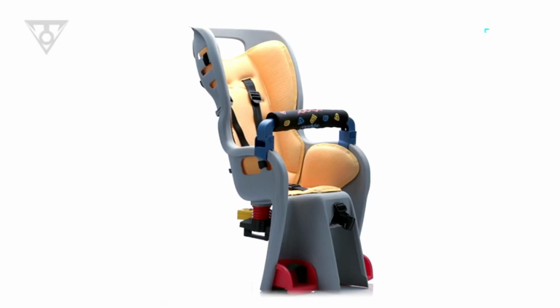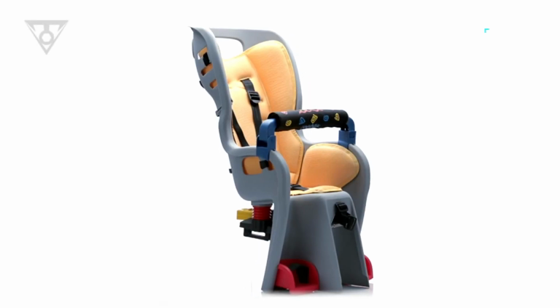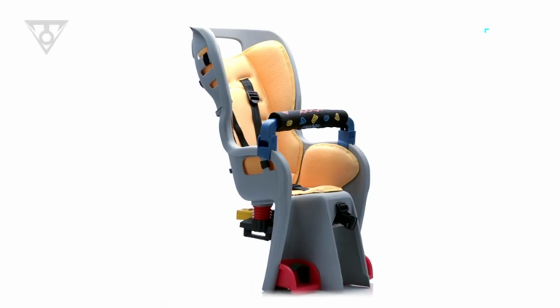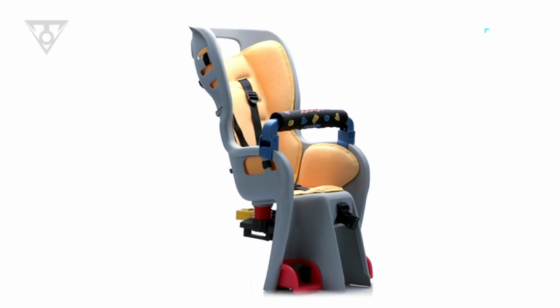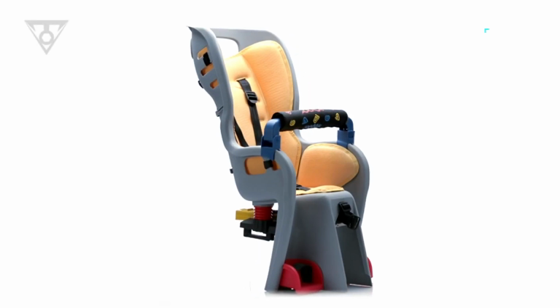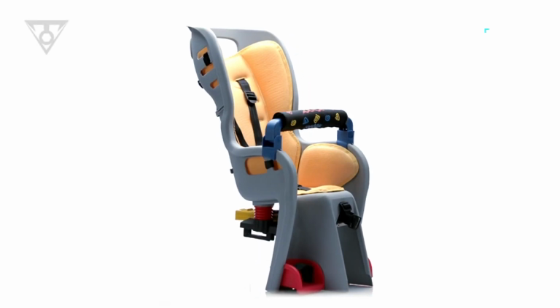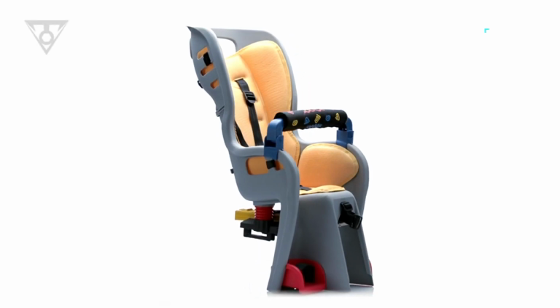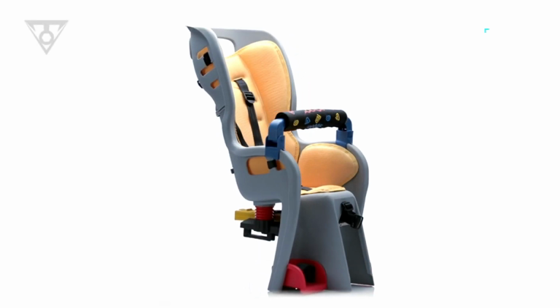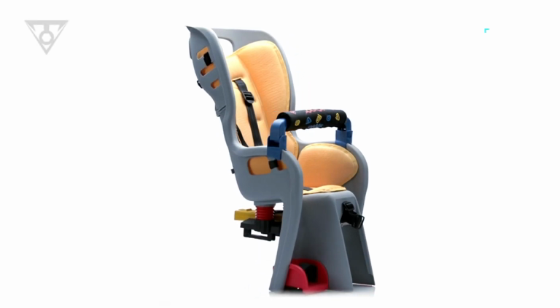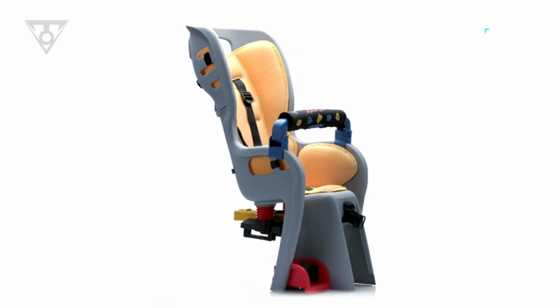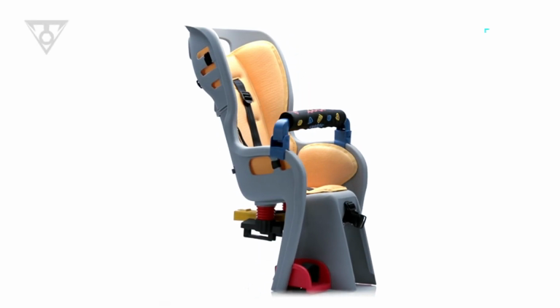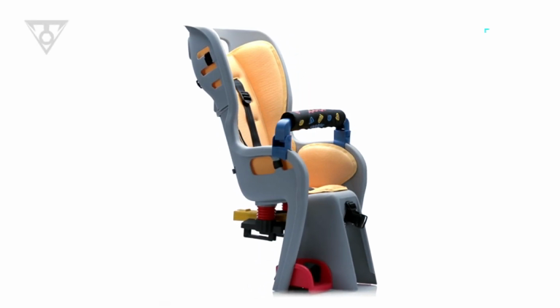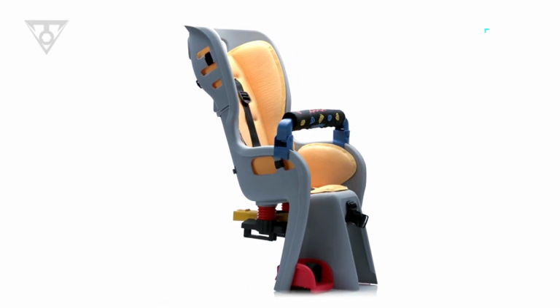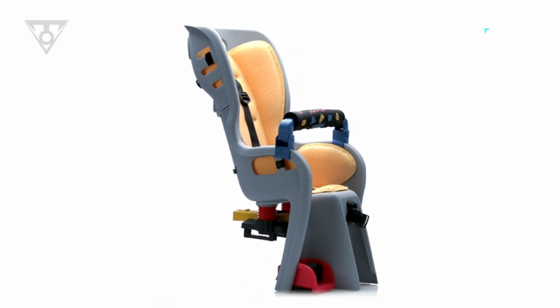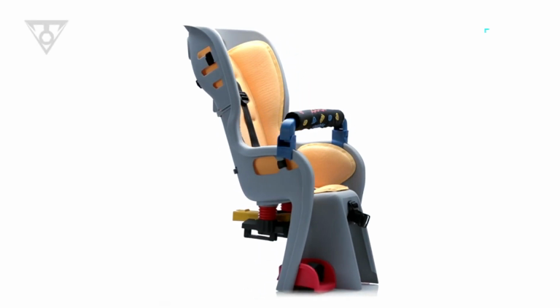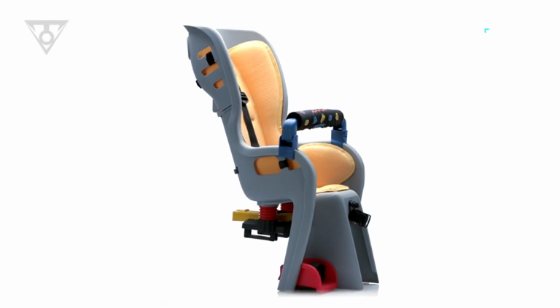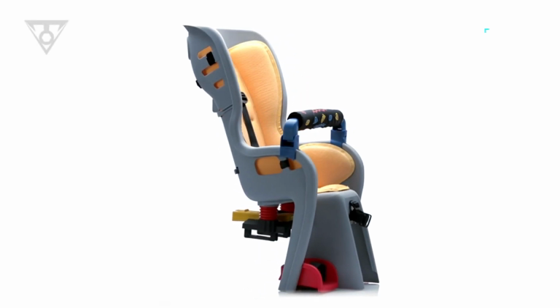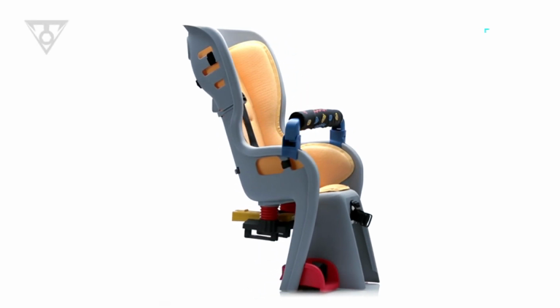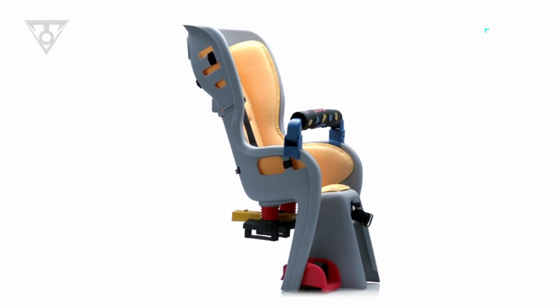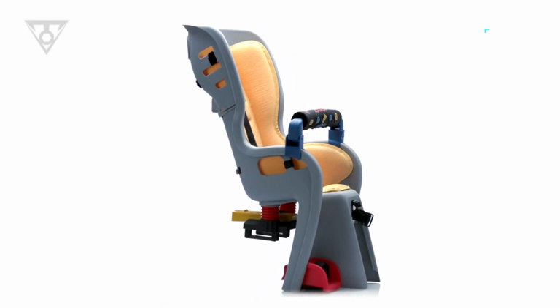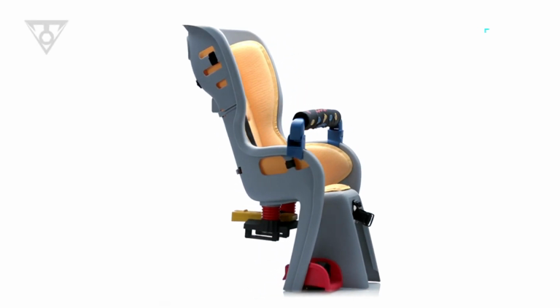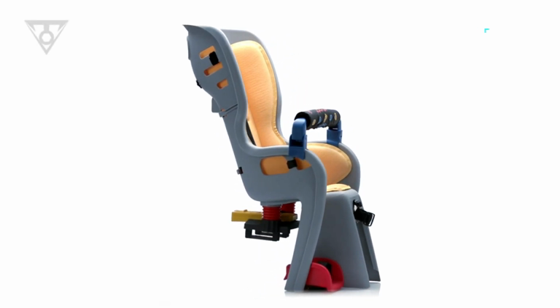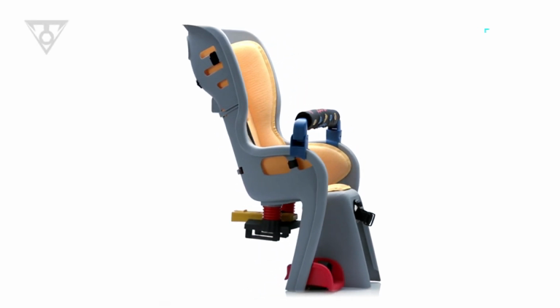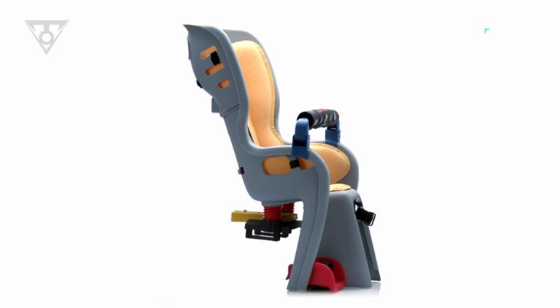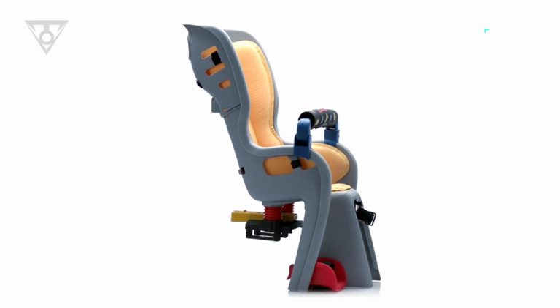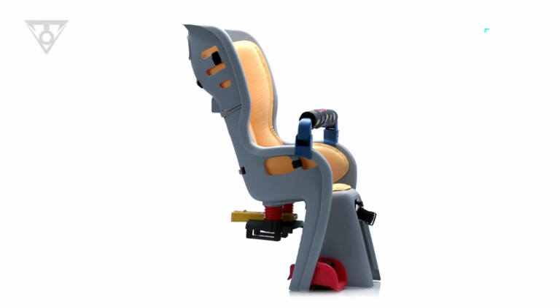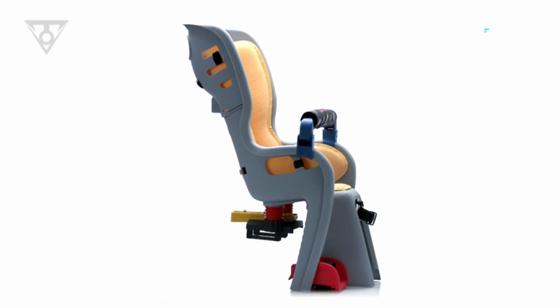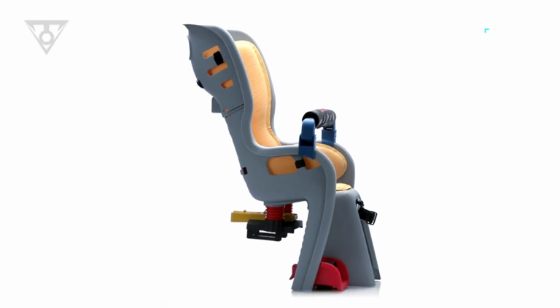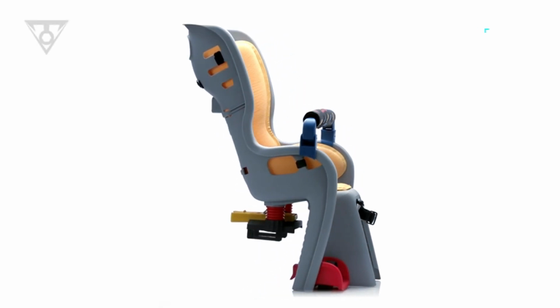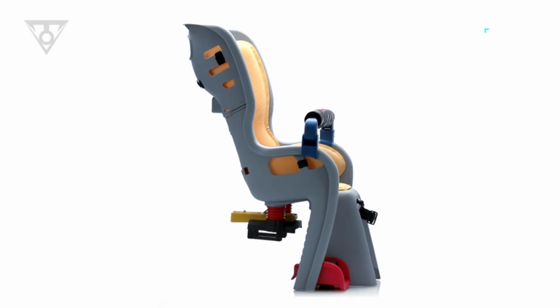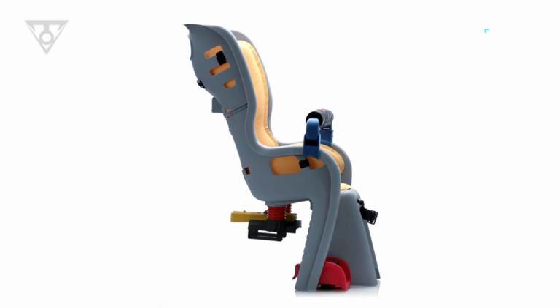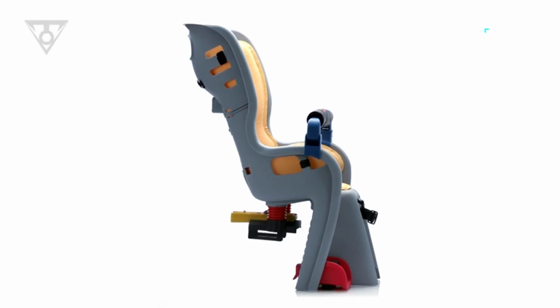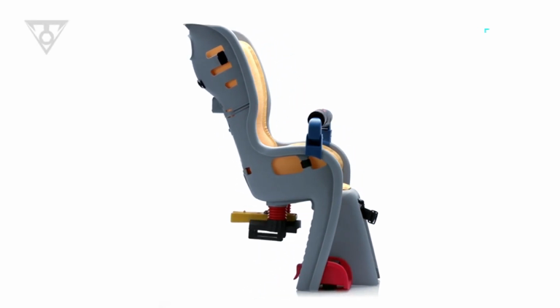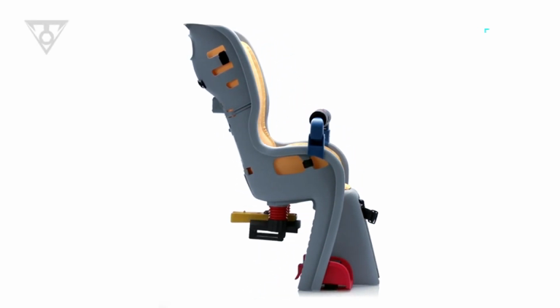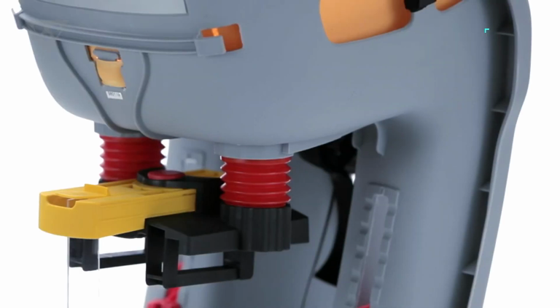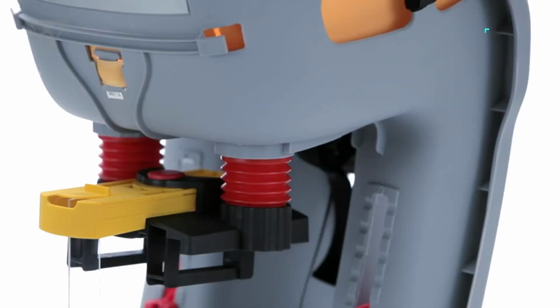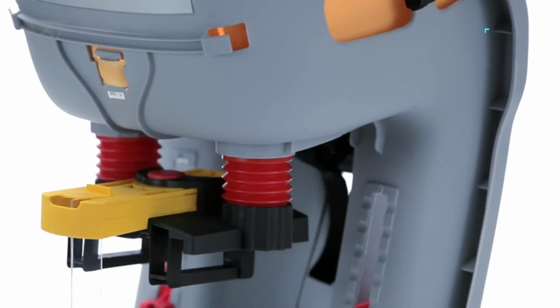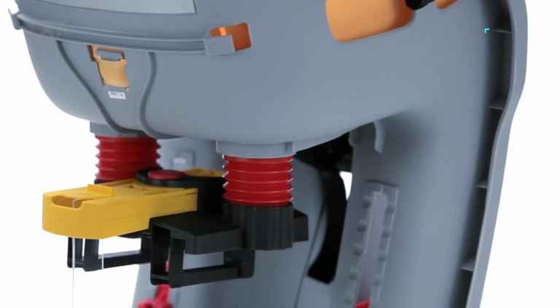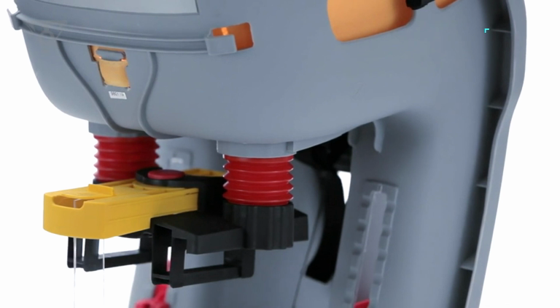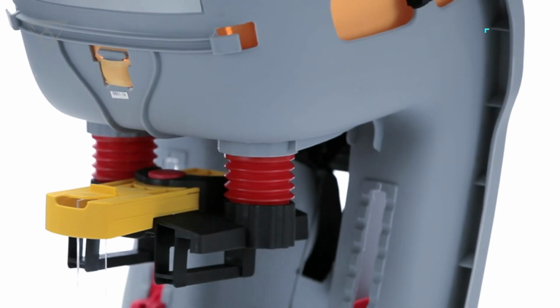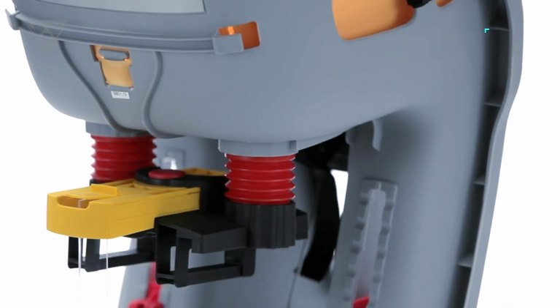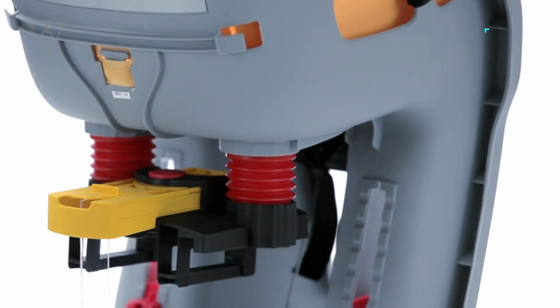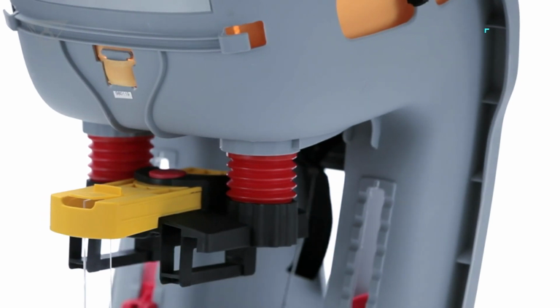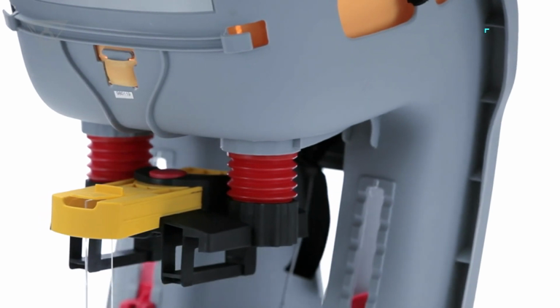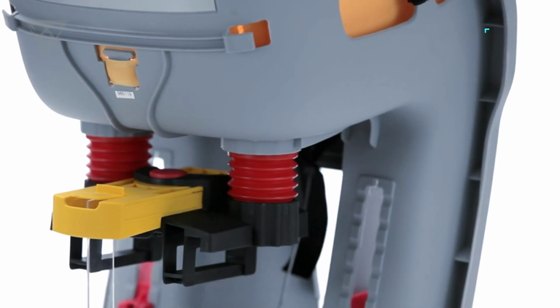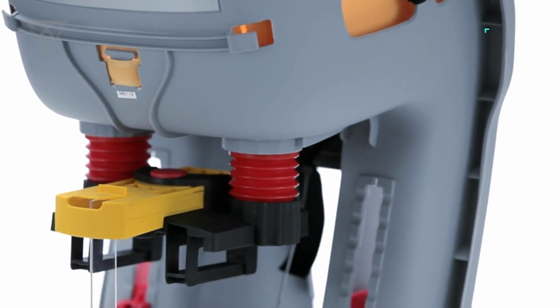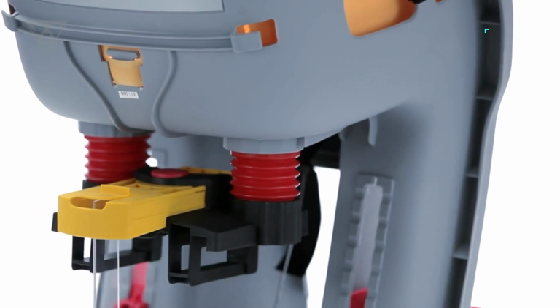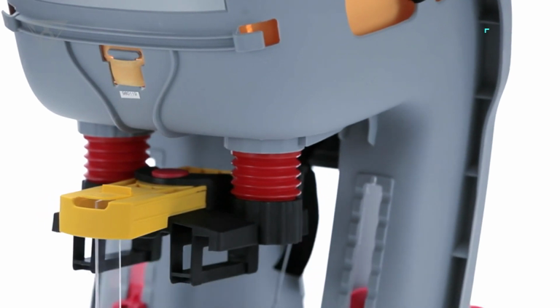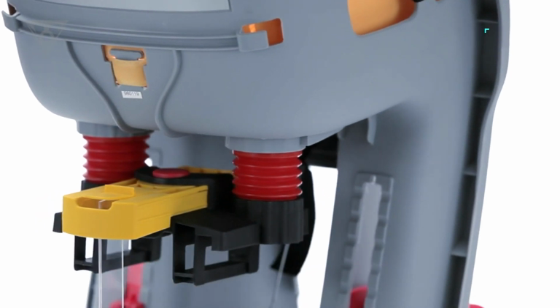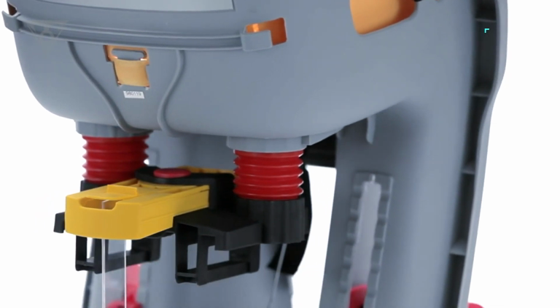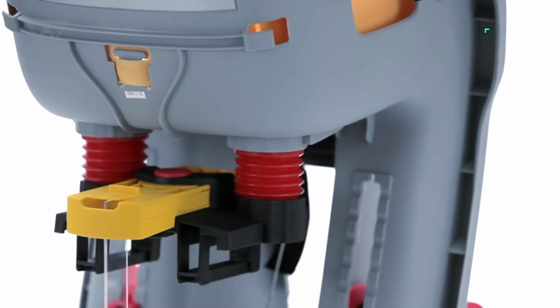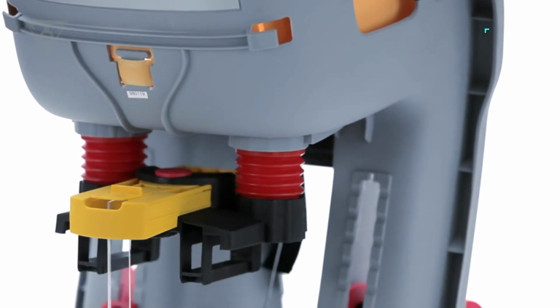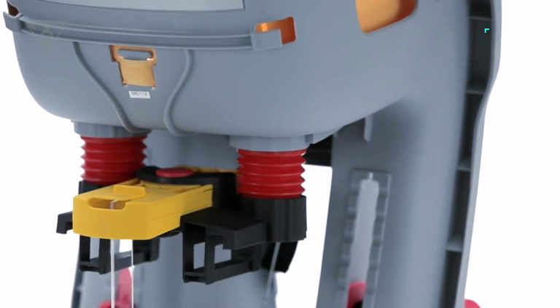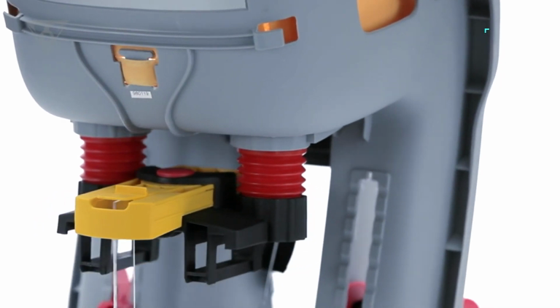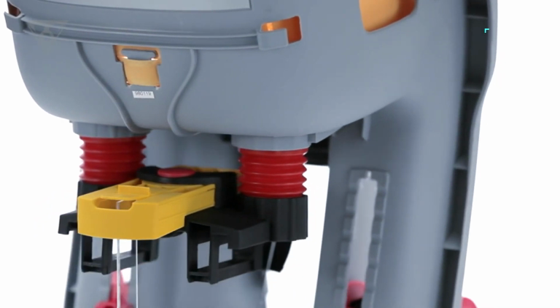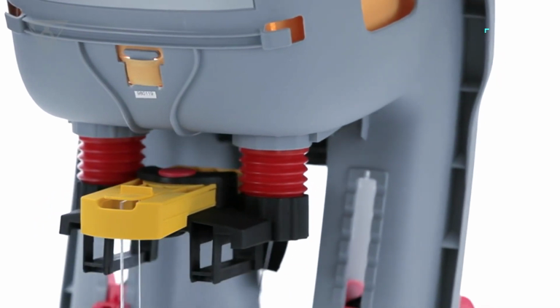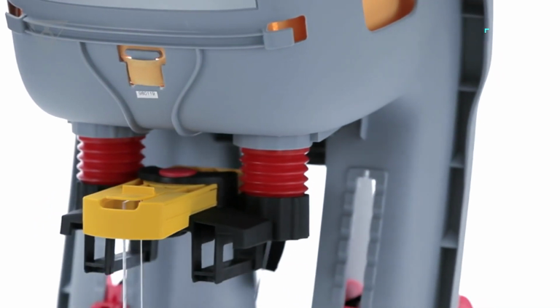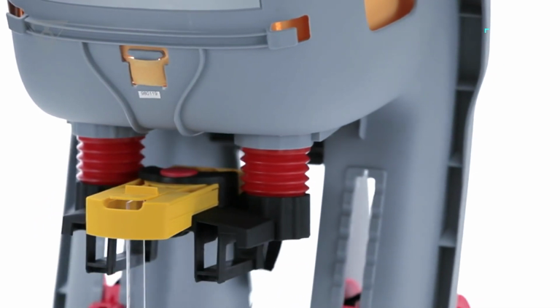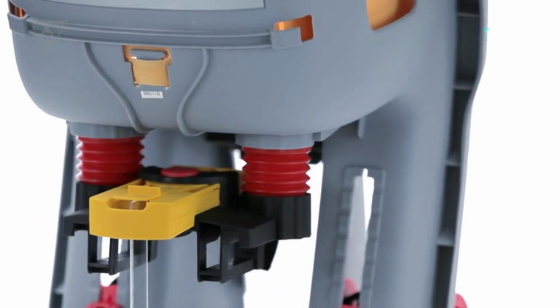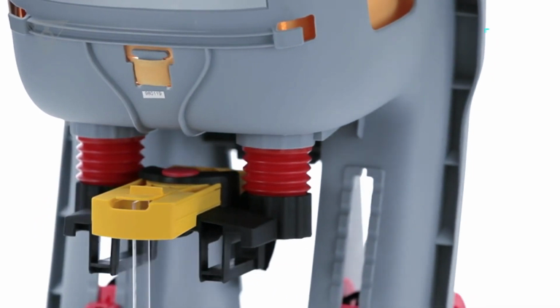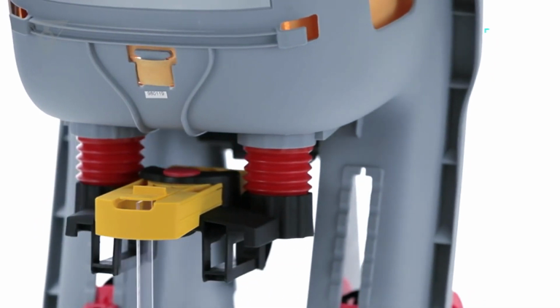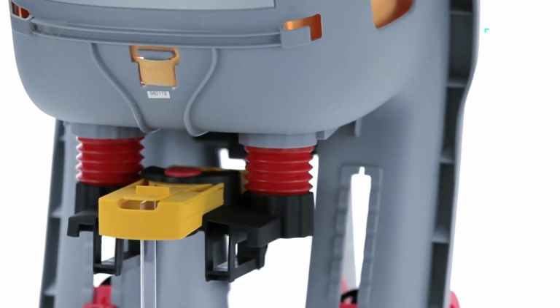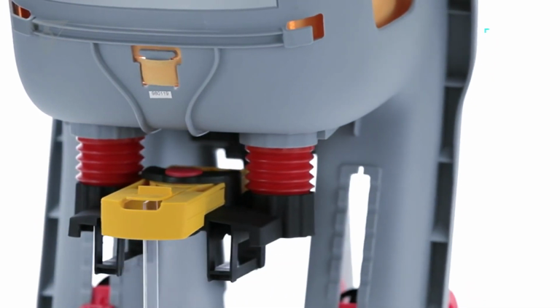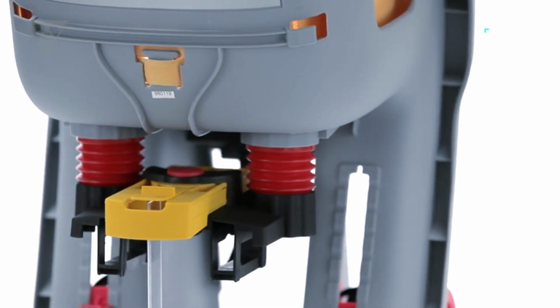The Baby Seat 2 is the world's first baby carrier to feature an innovative suspension system designed to smooth out the ride.